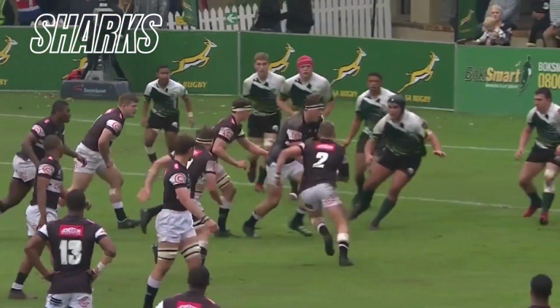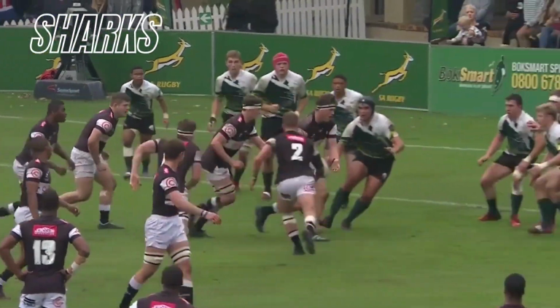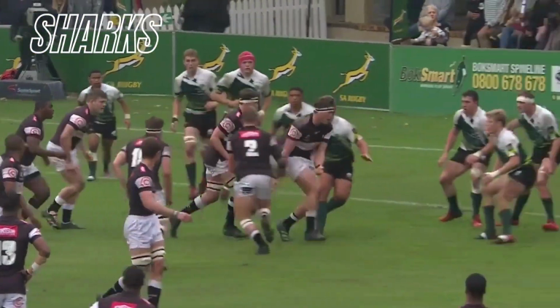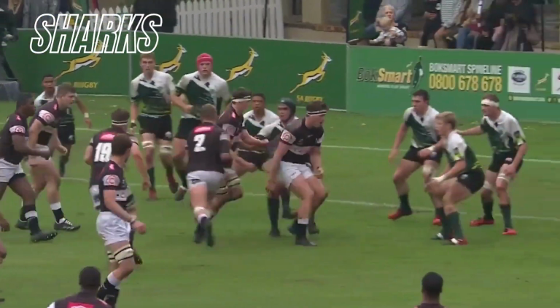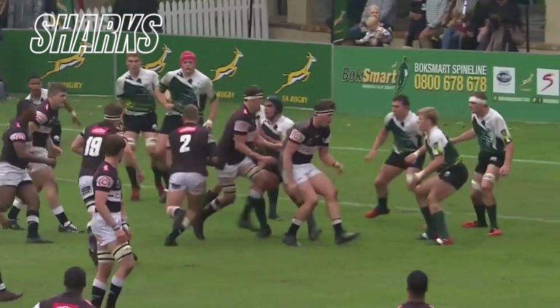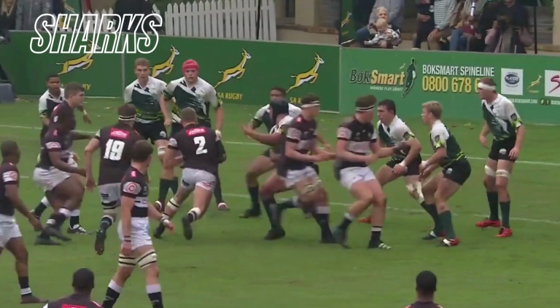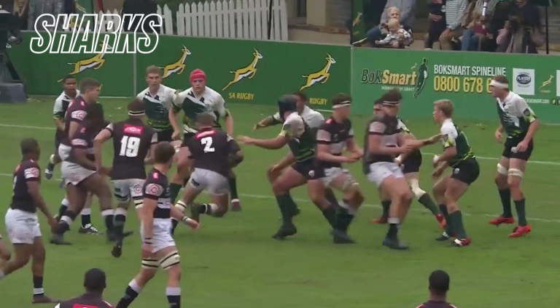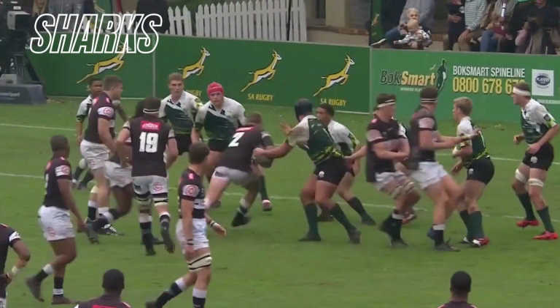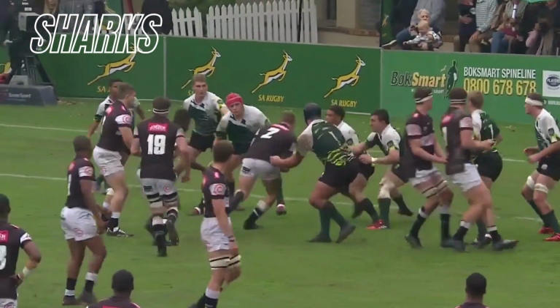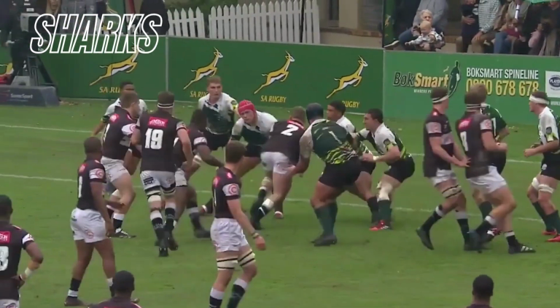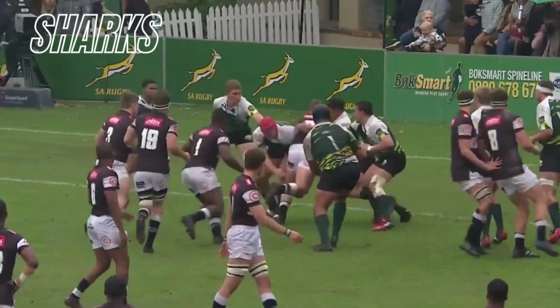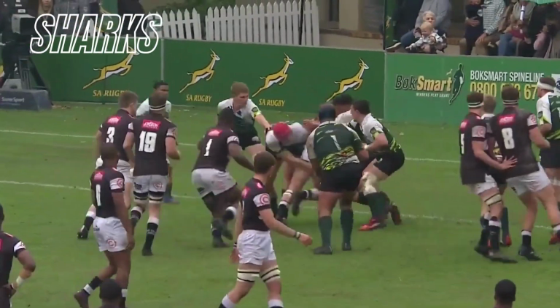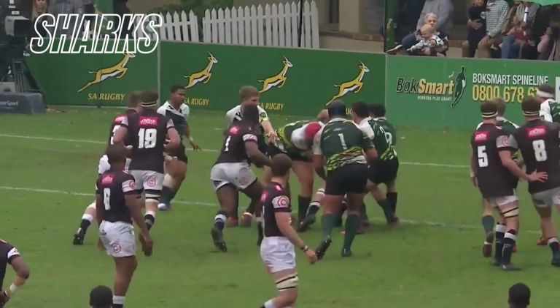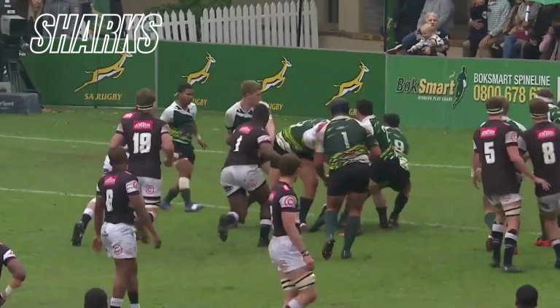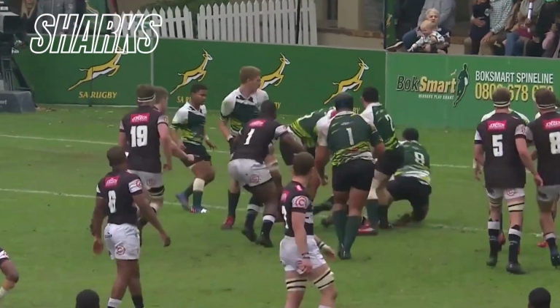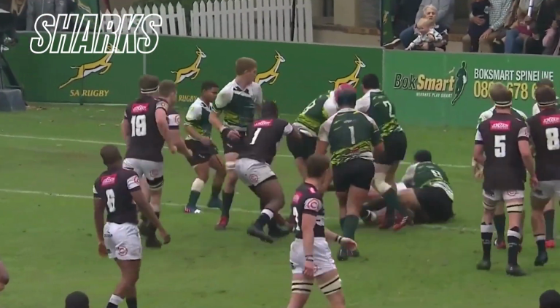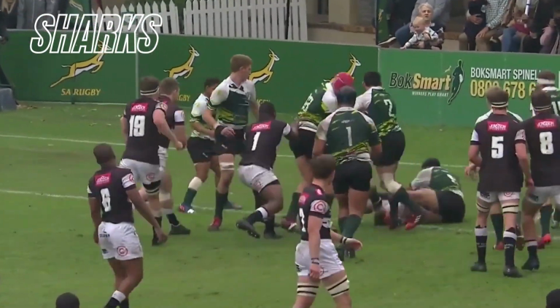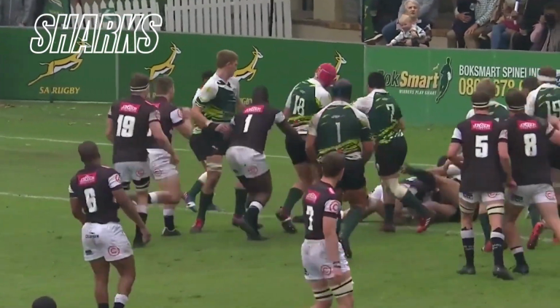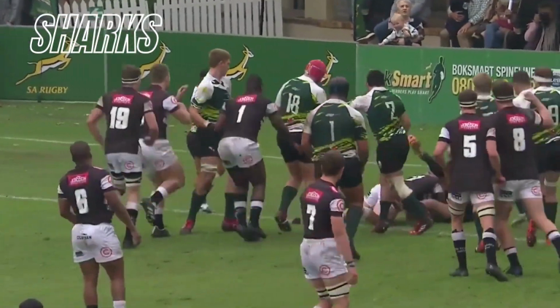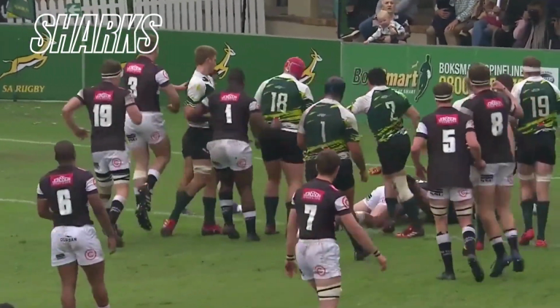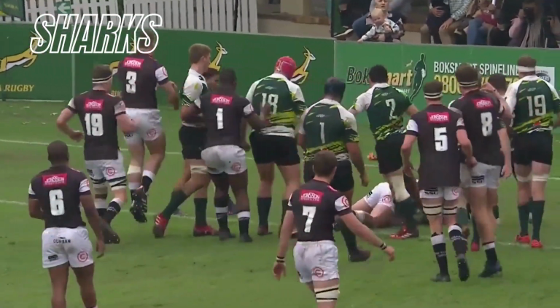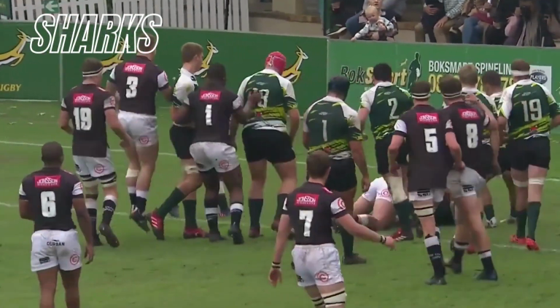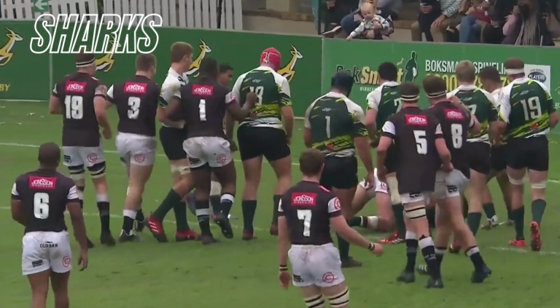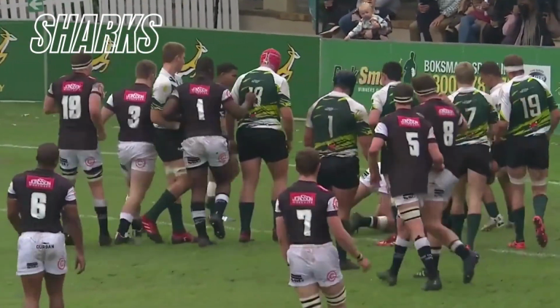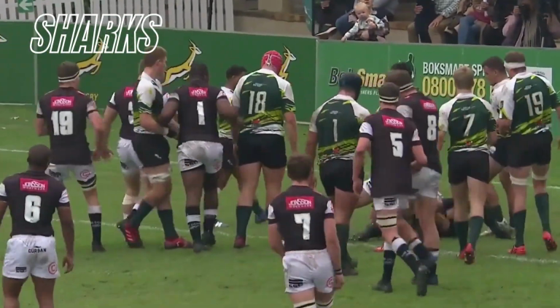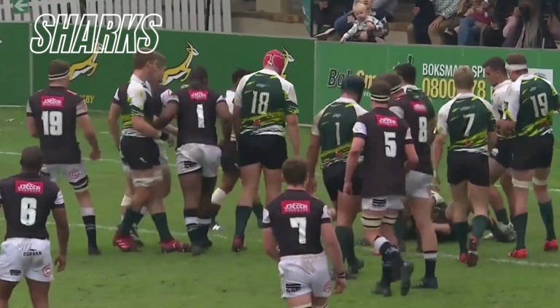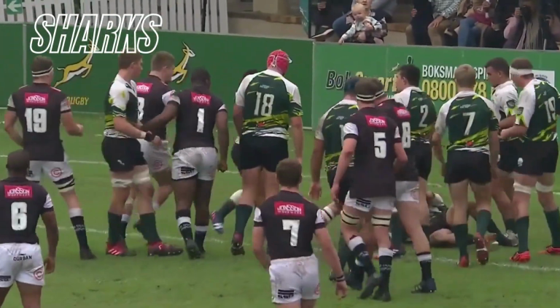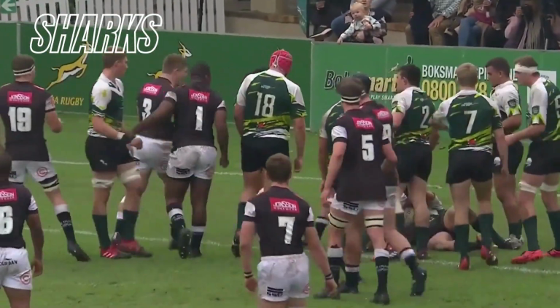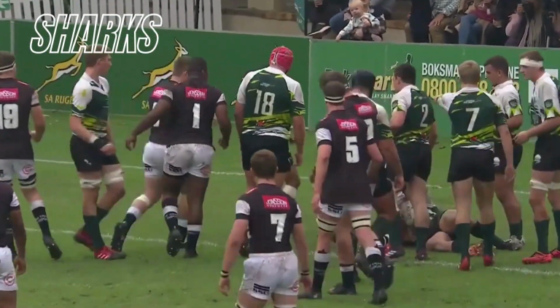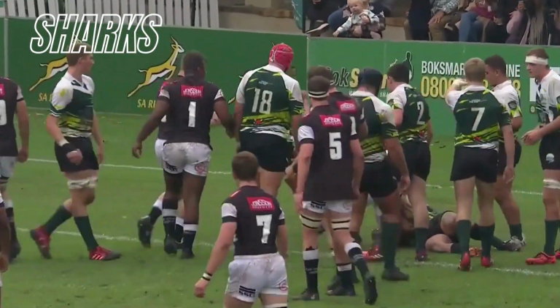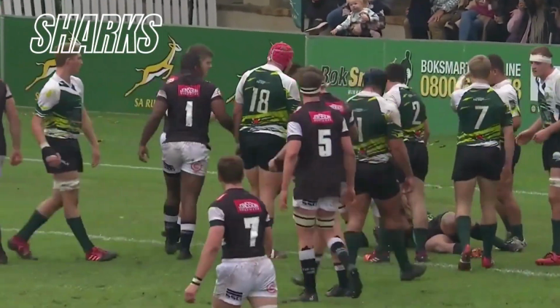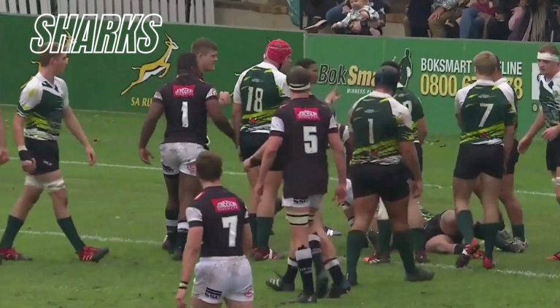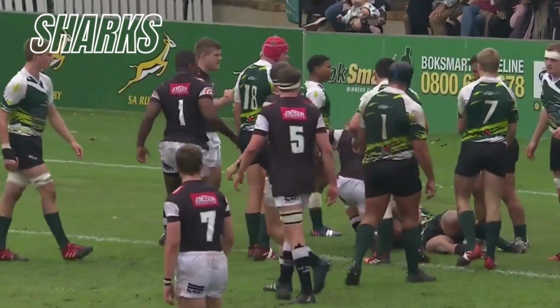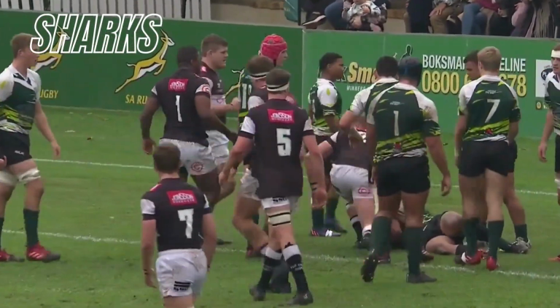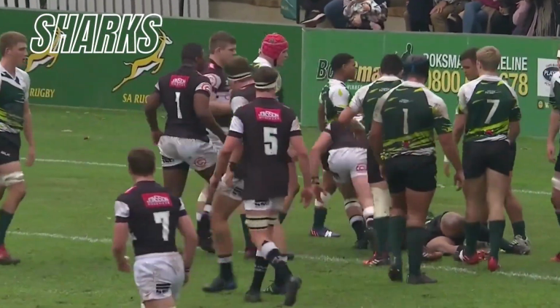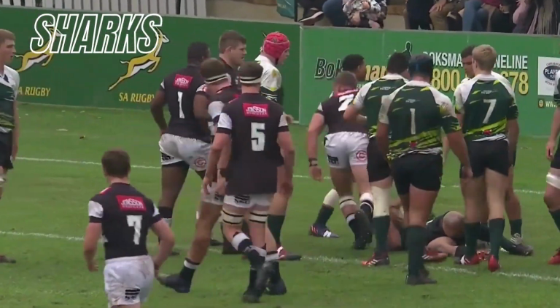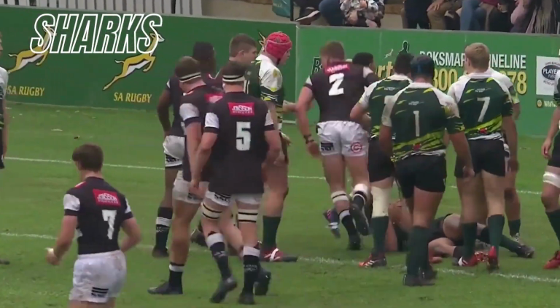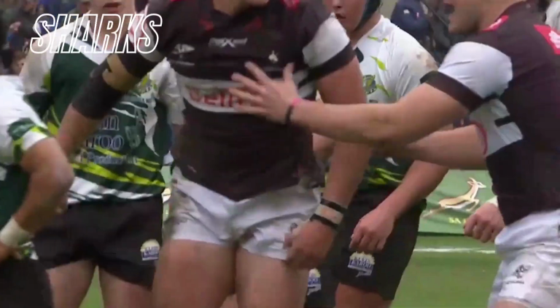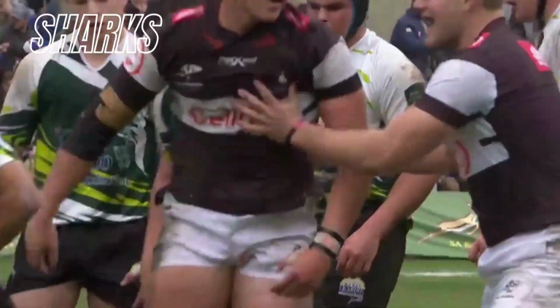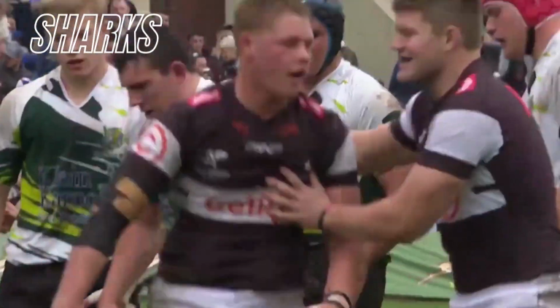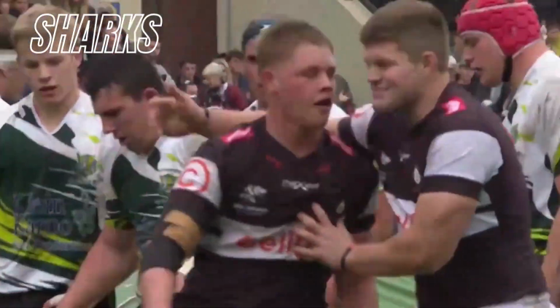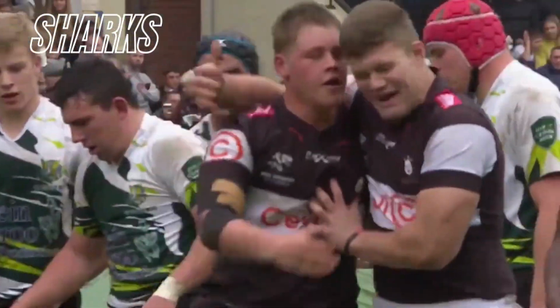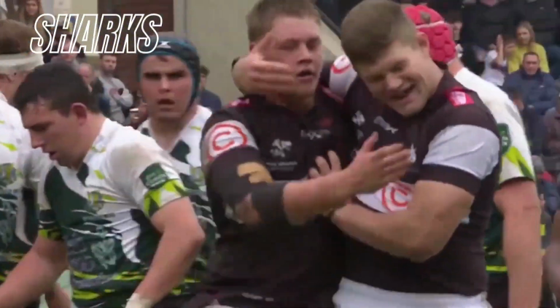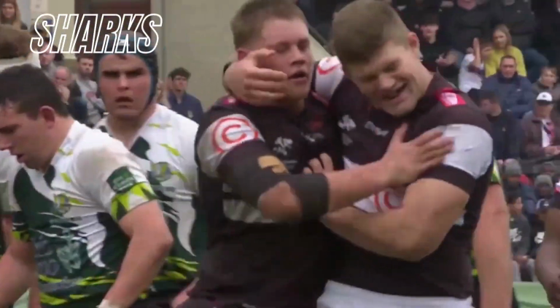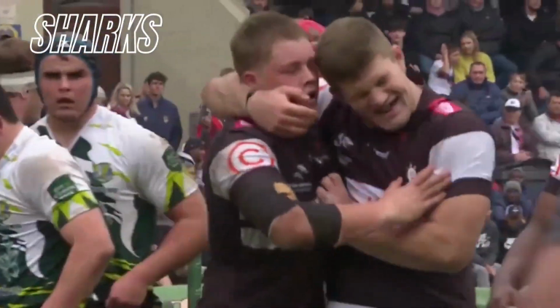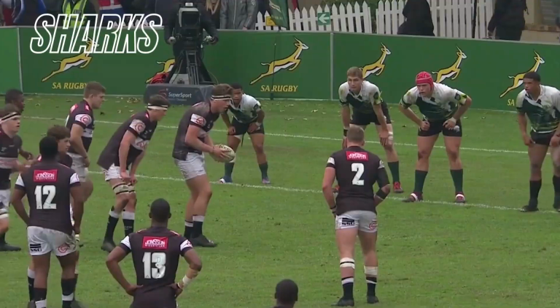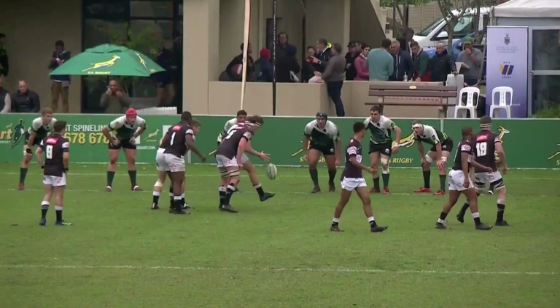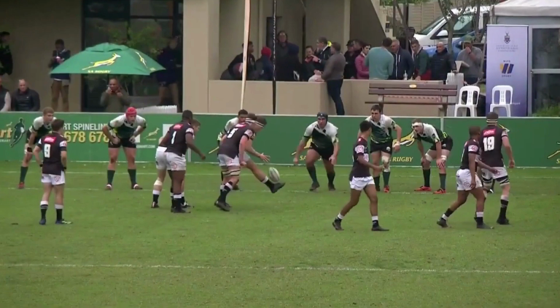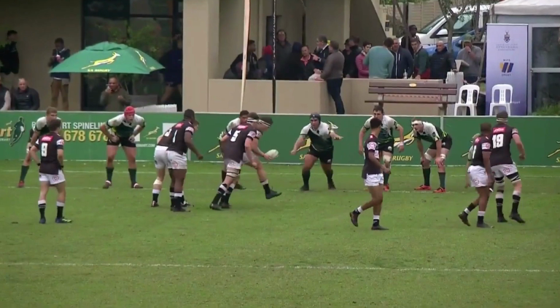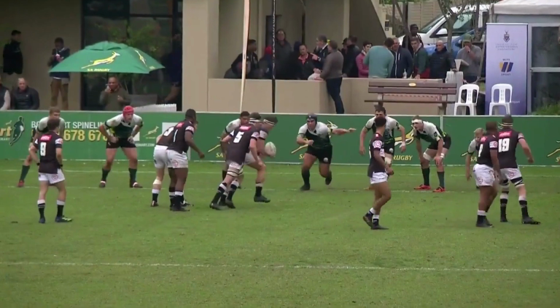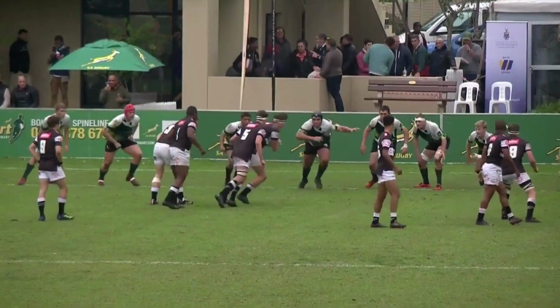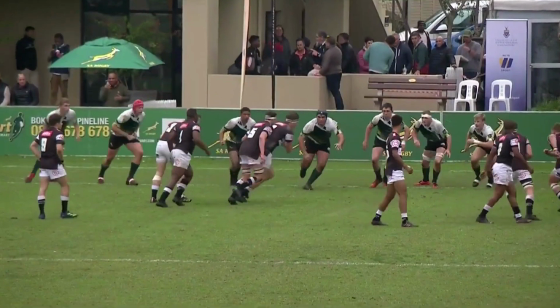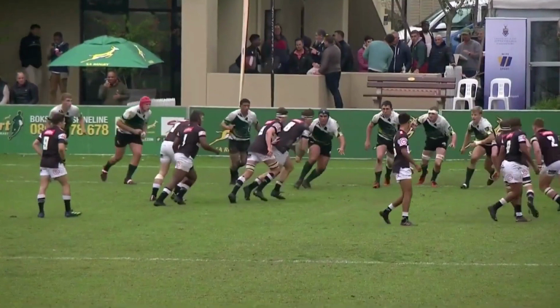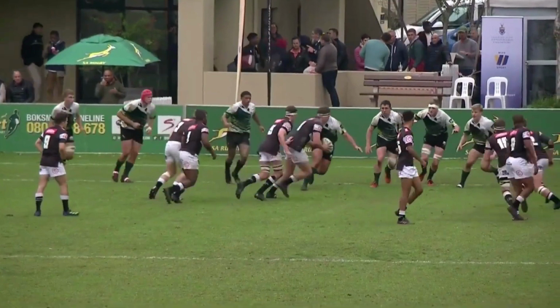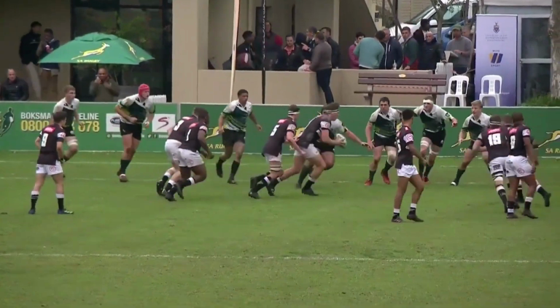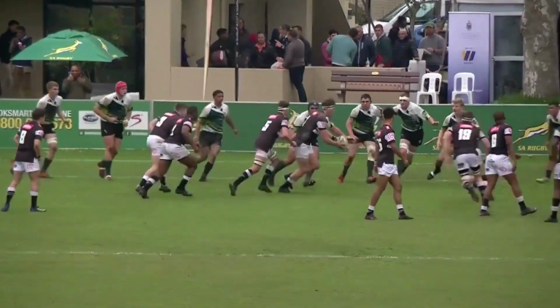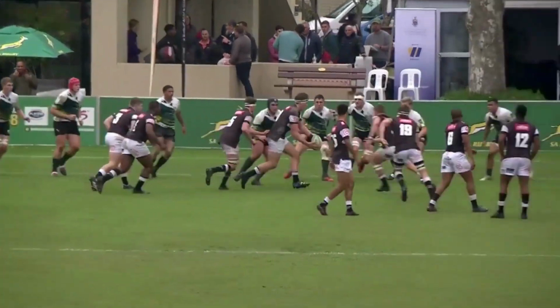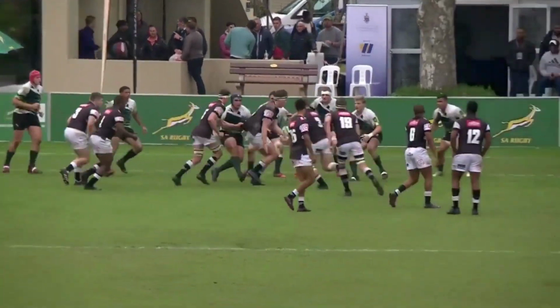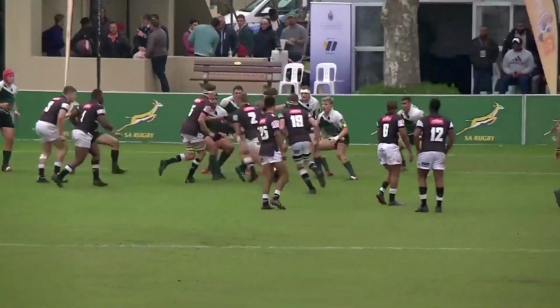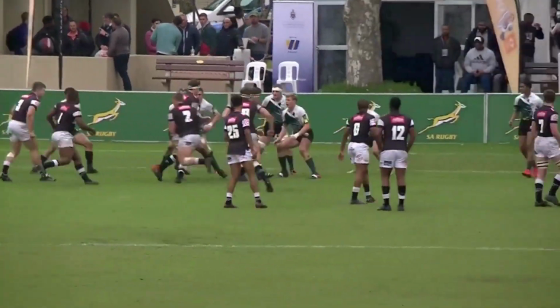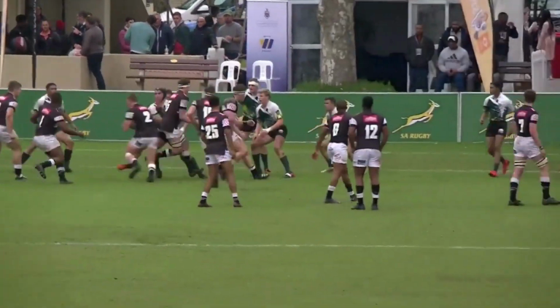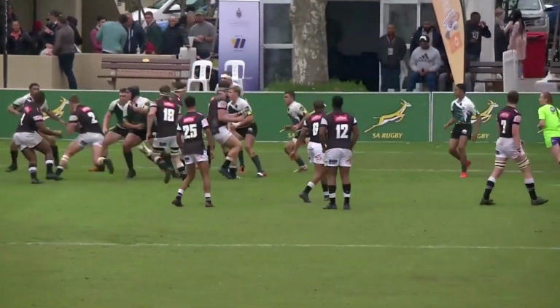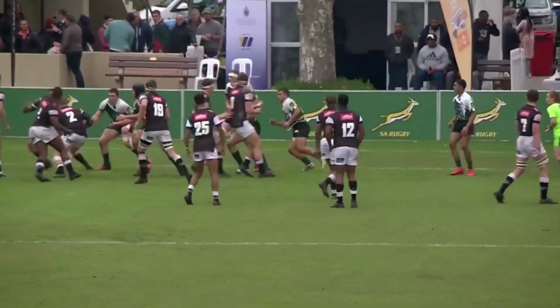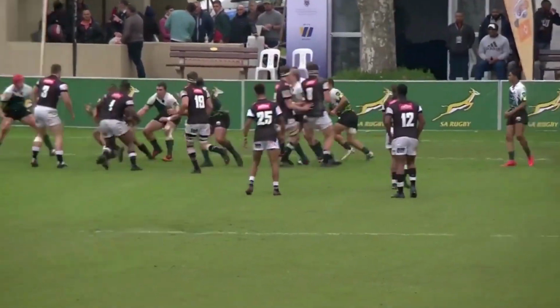The ball goes to Bester, and Bester finds himself over the try line and the shots. Shoelaces! But I like this little move here.